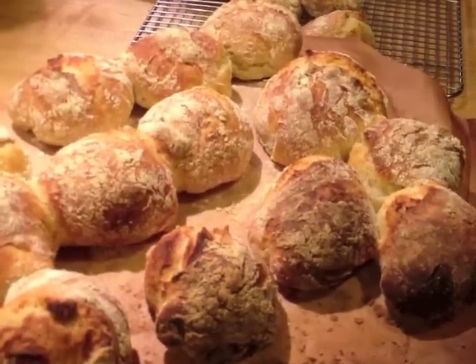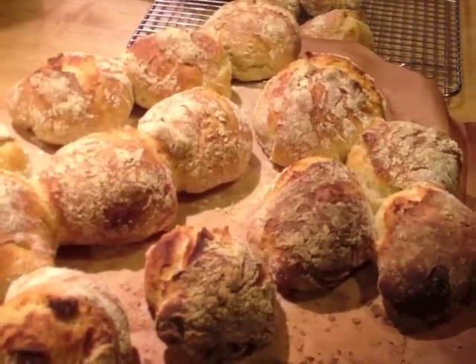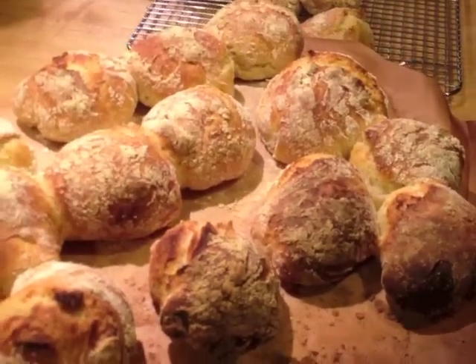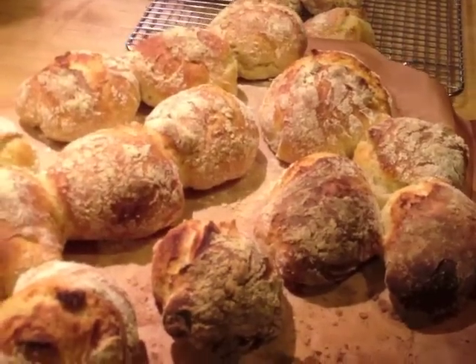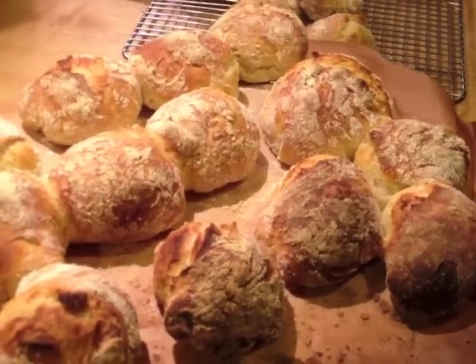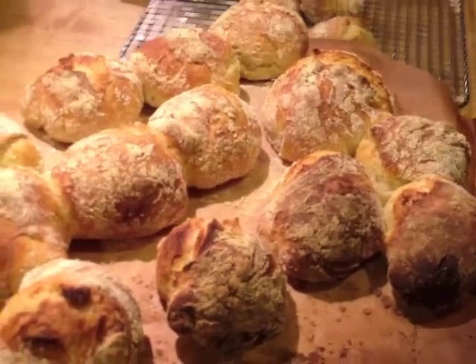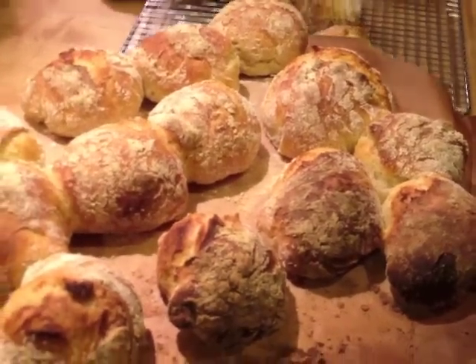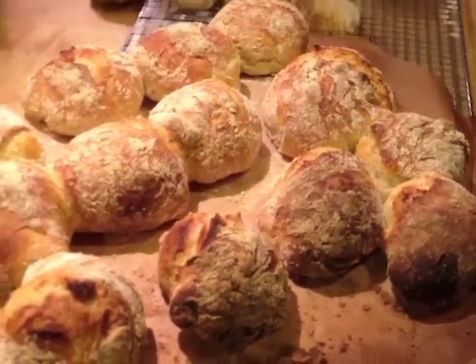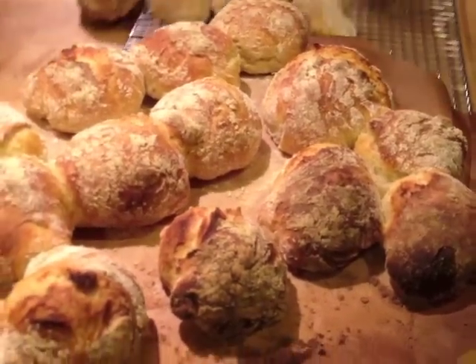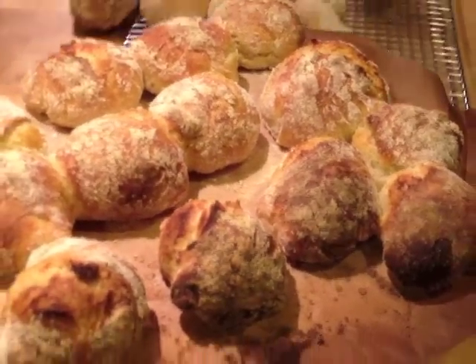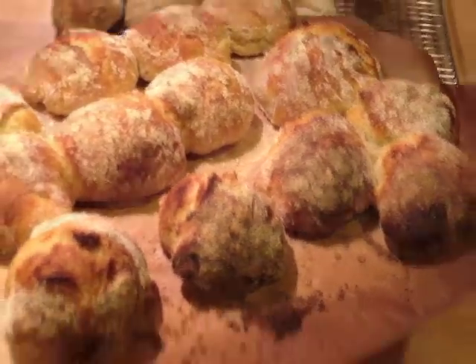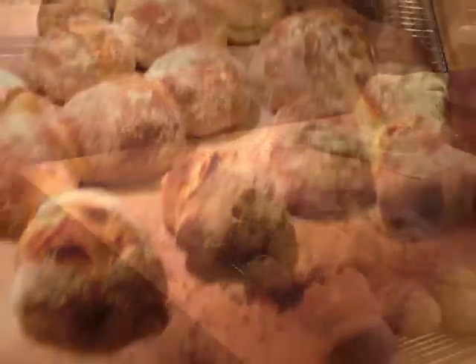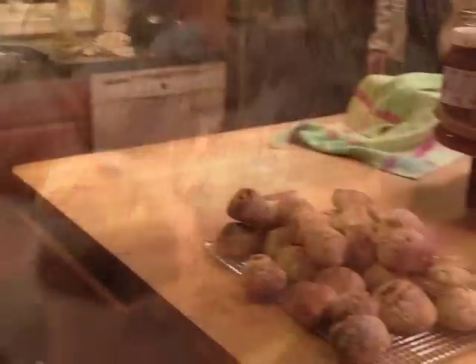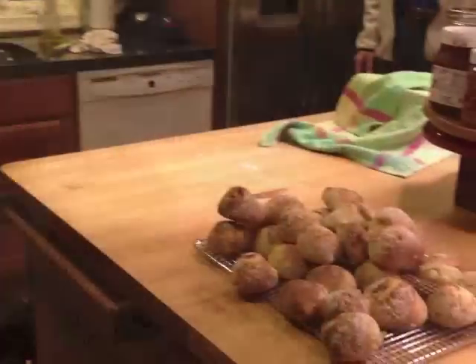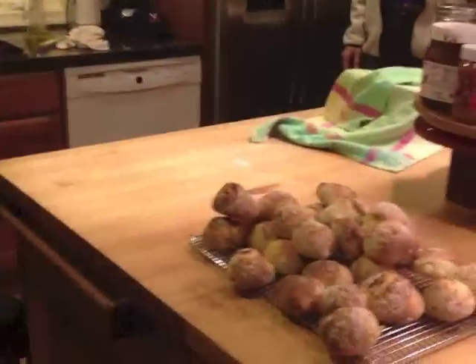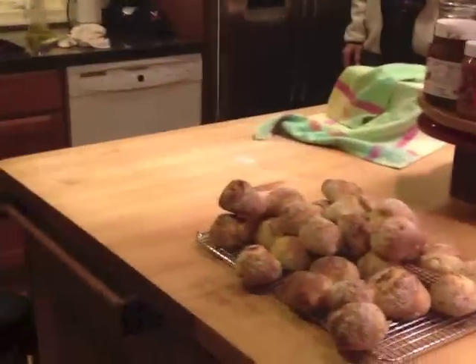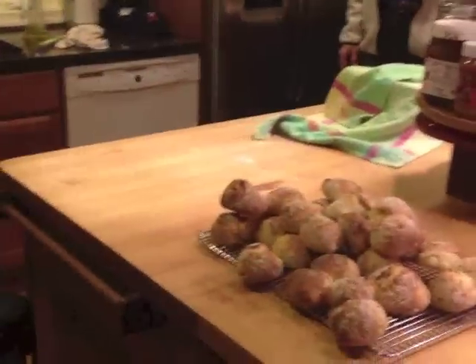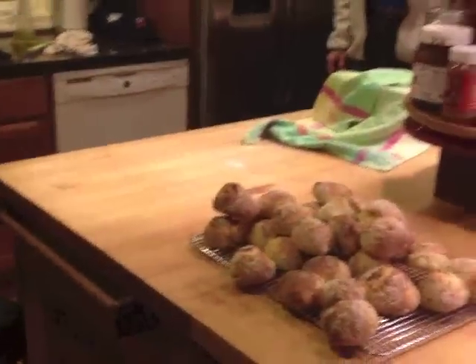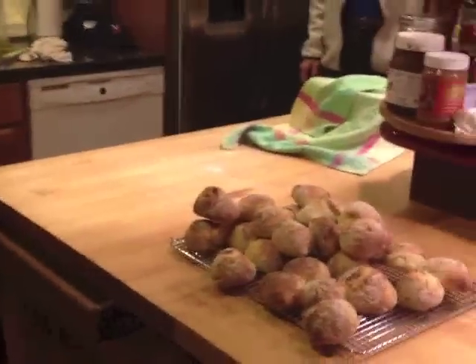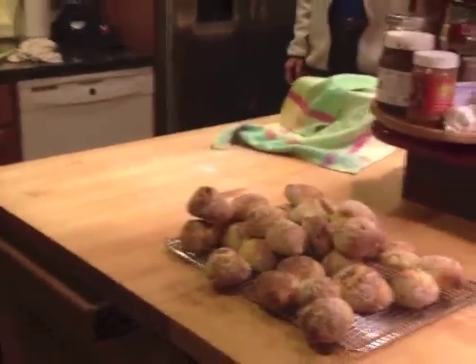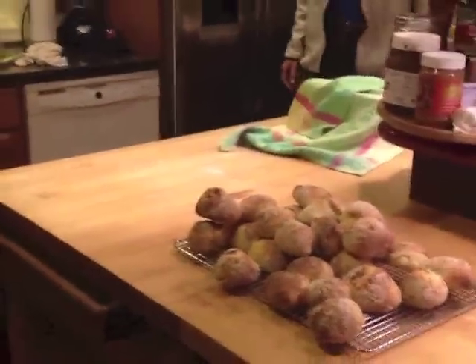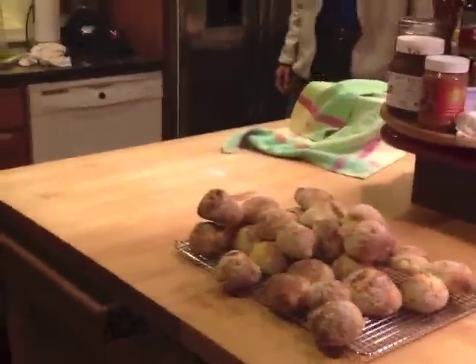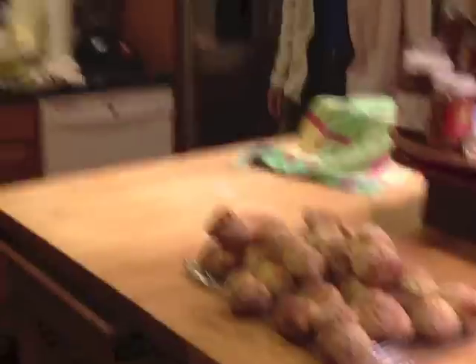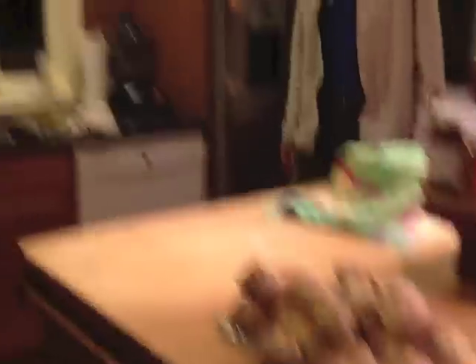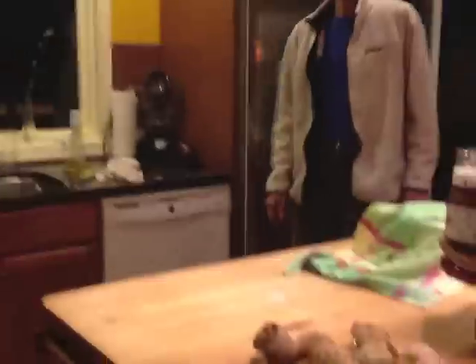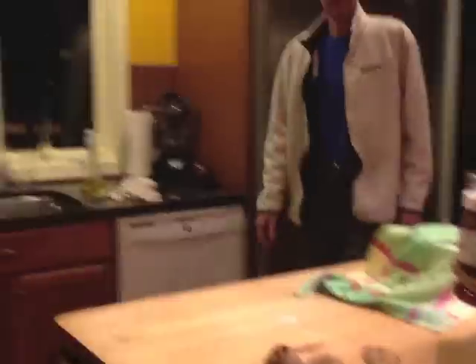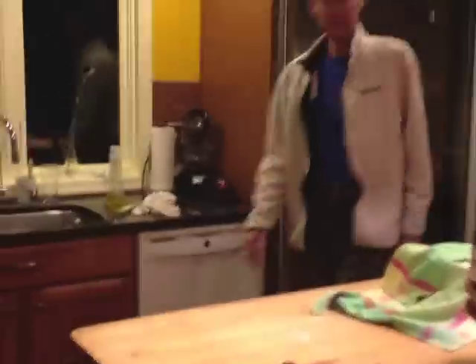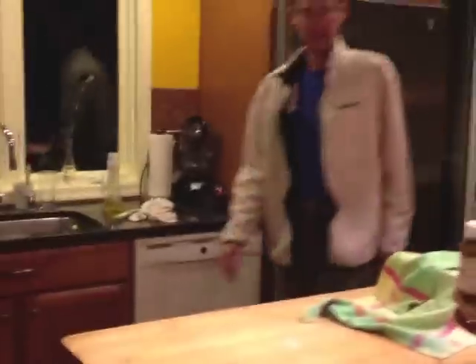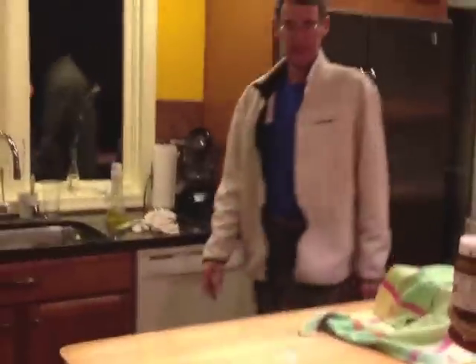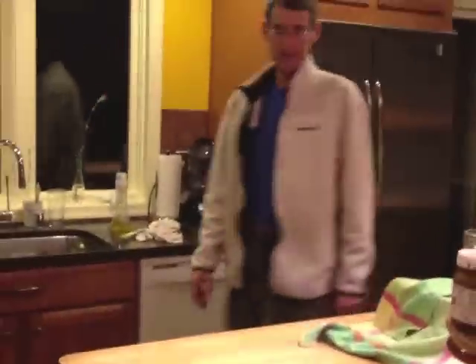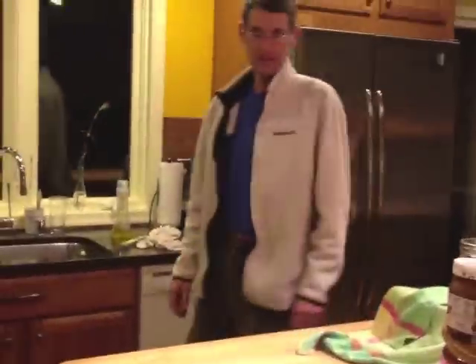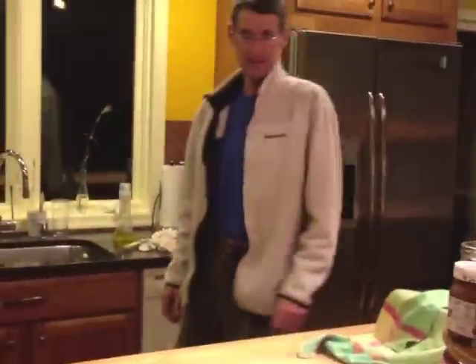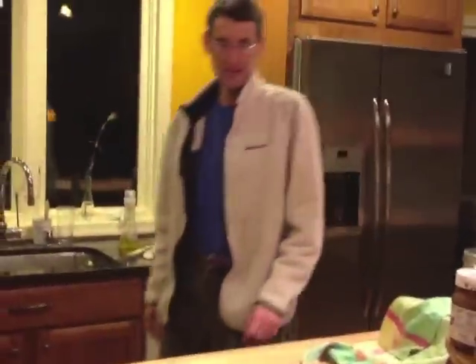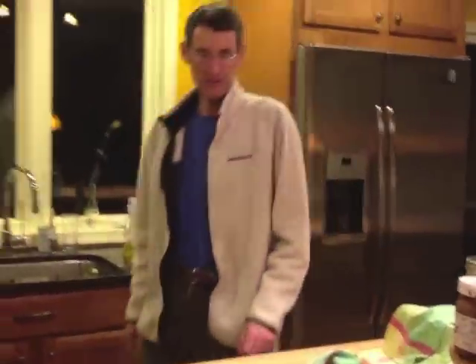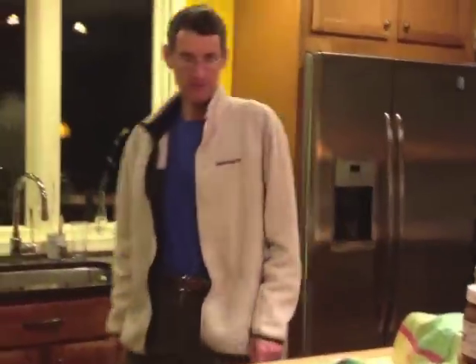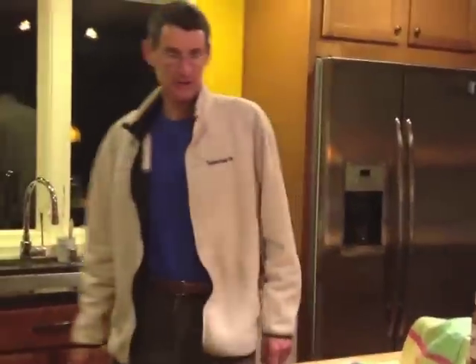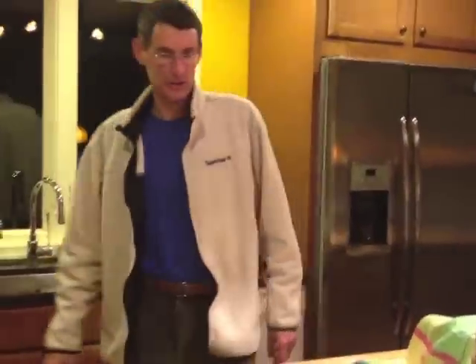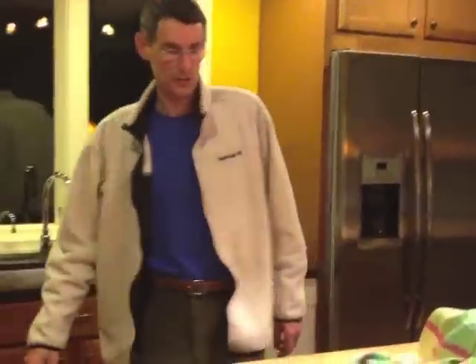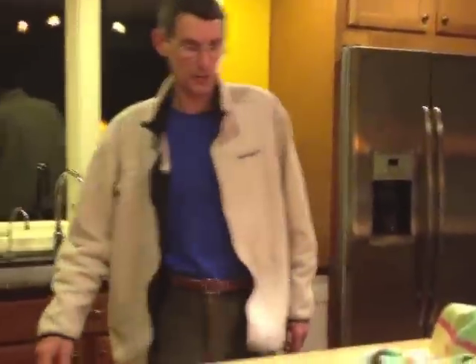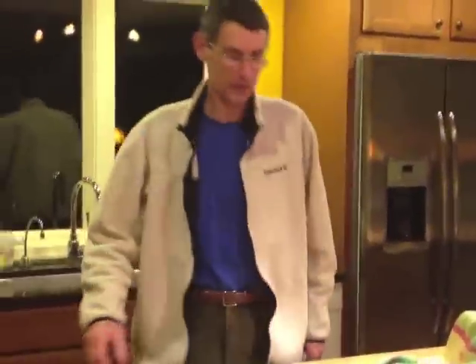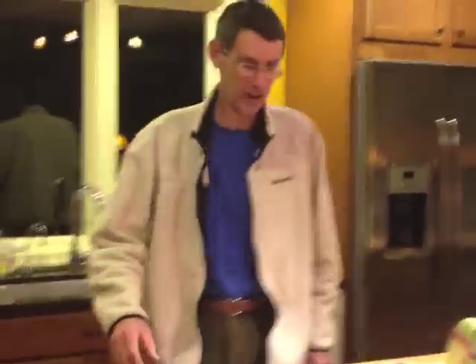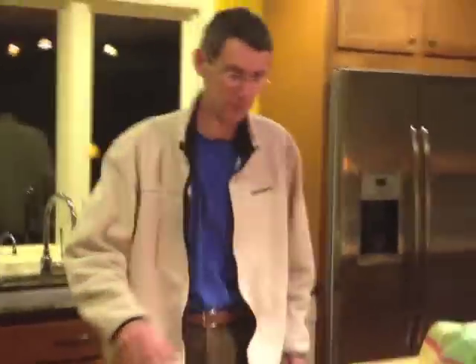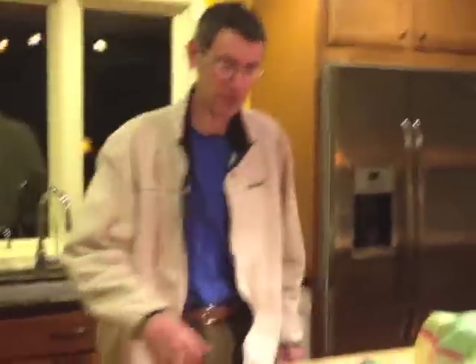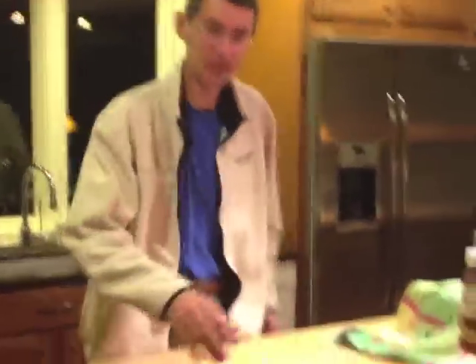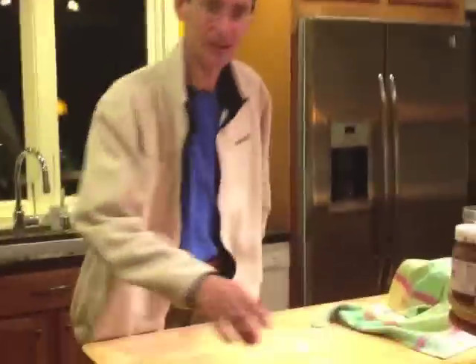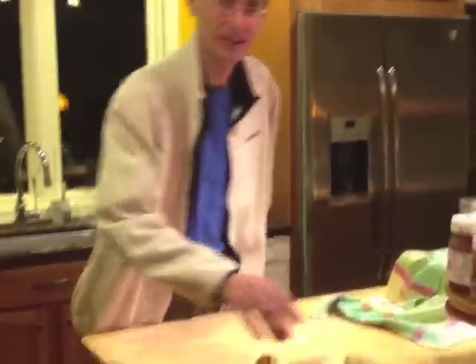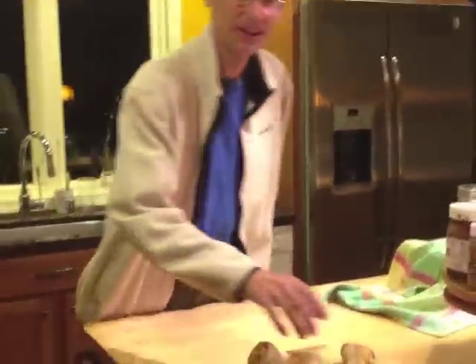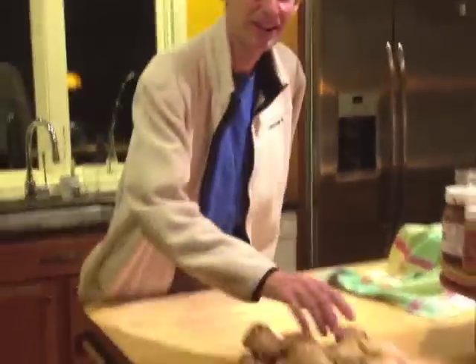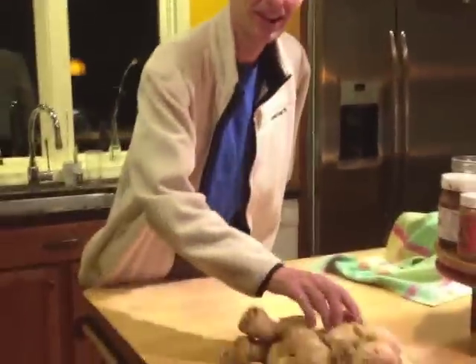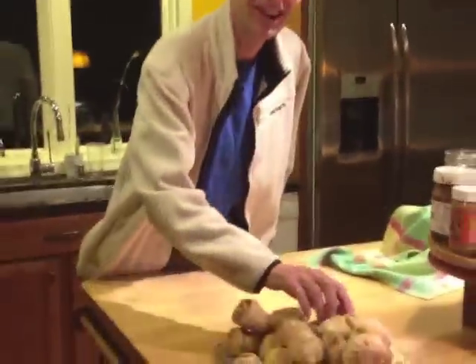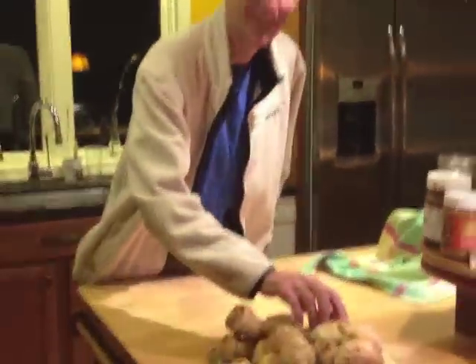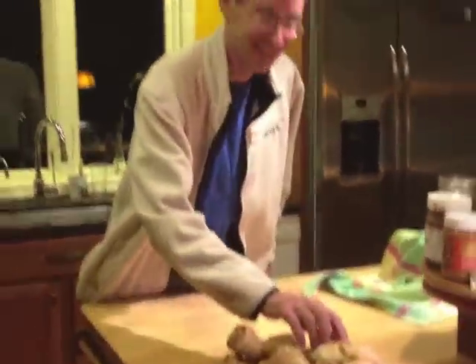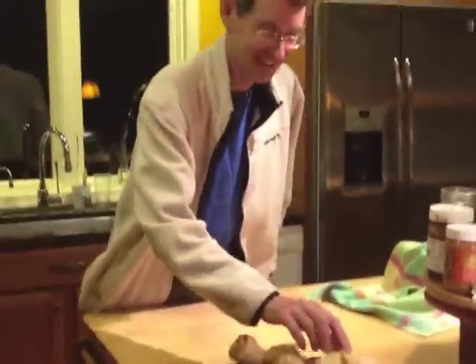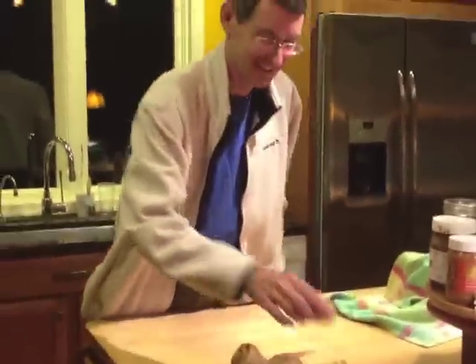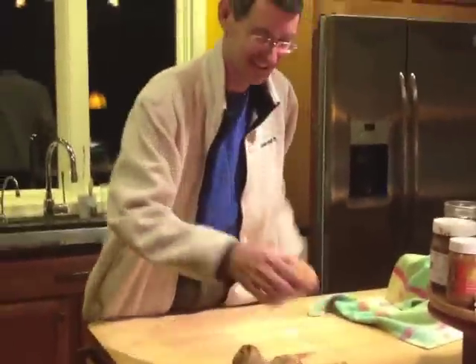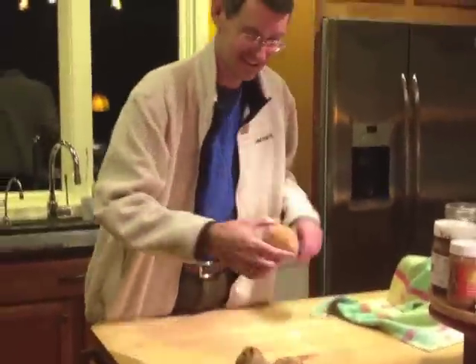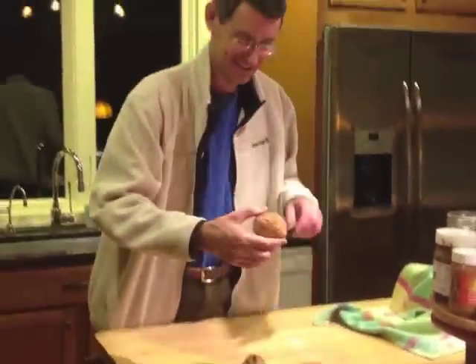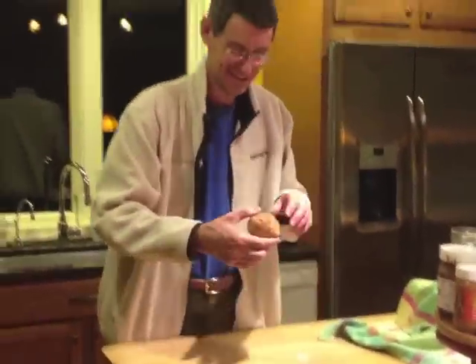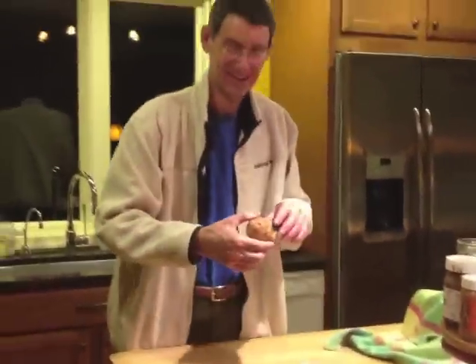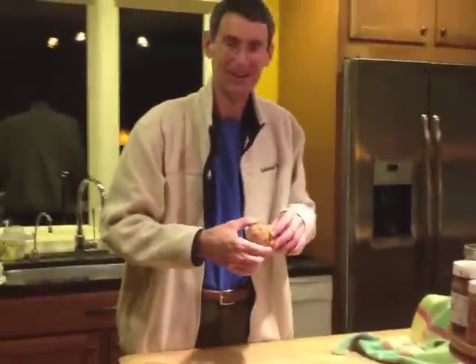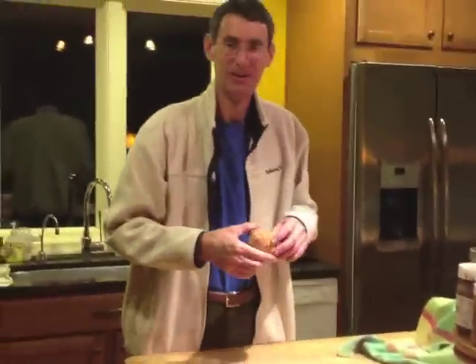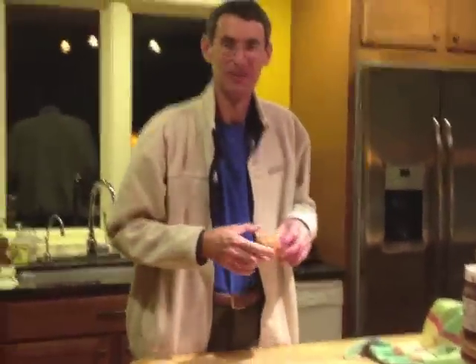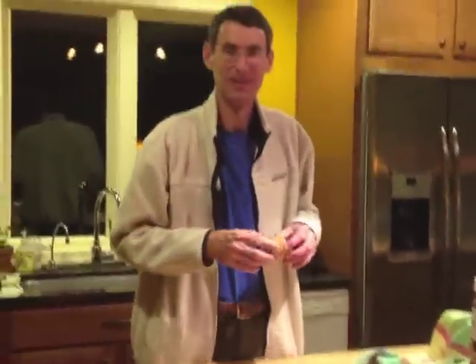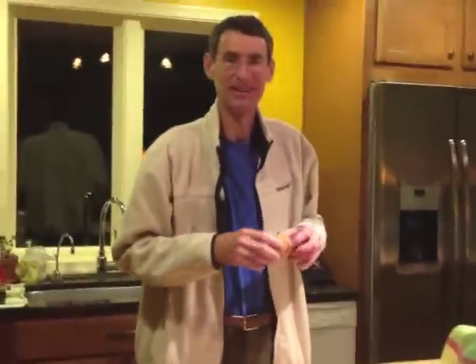And out of the oven they come — fresh rolls! Someone asks if they can have one, and the answer is yes. Let me know how they are.